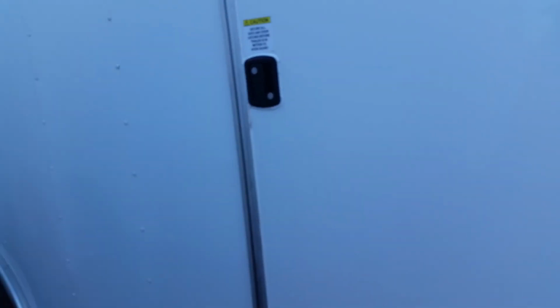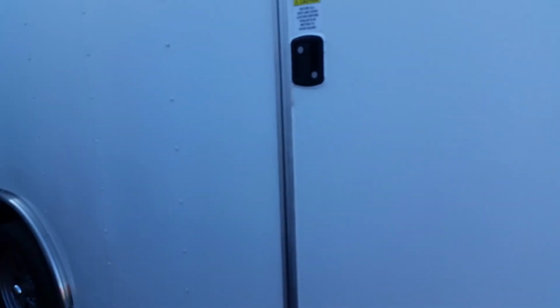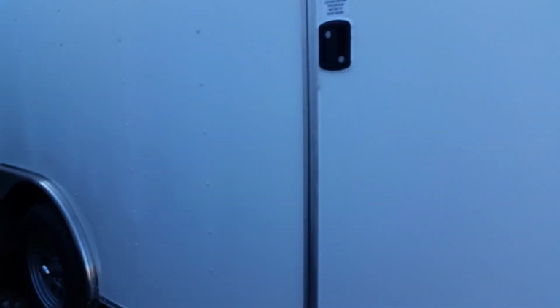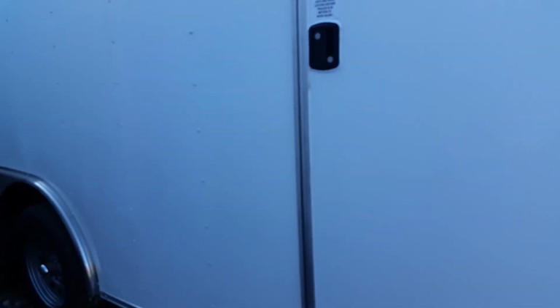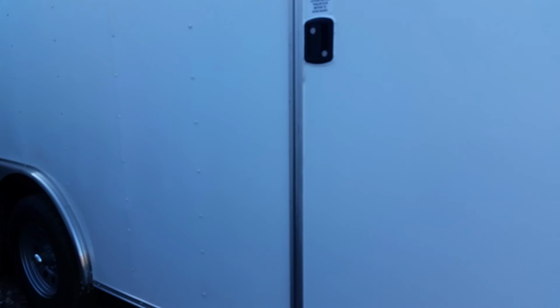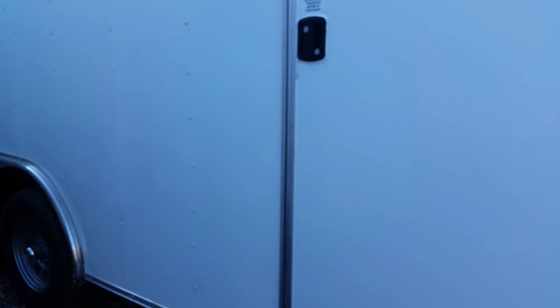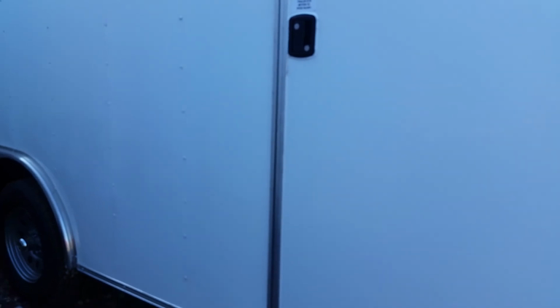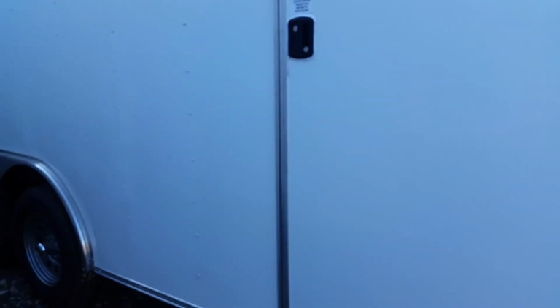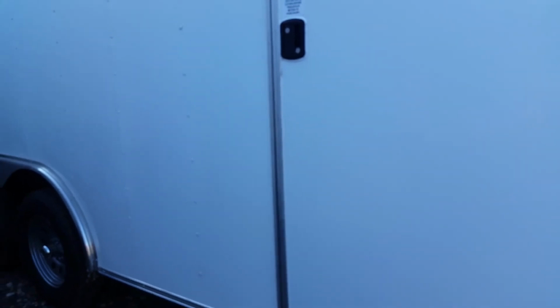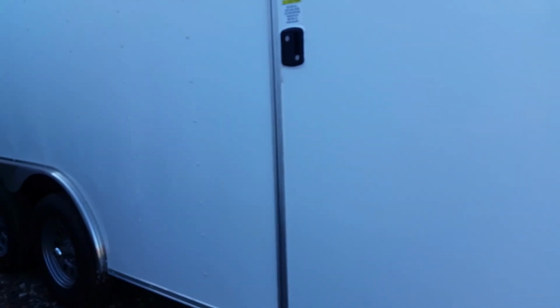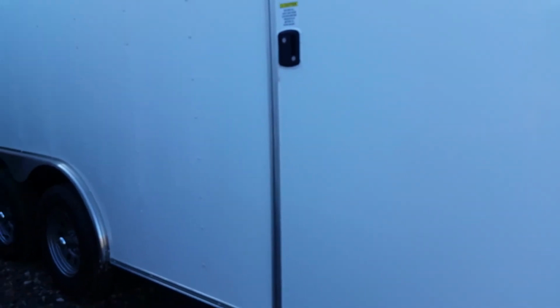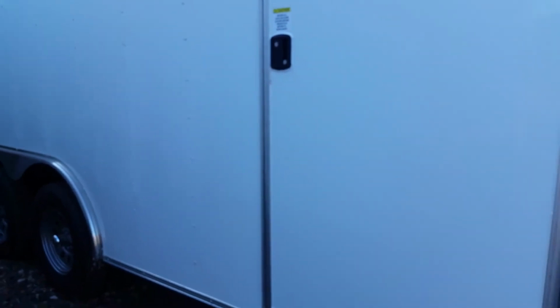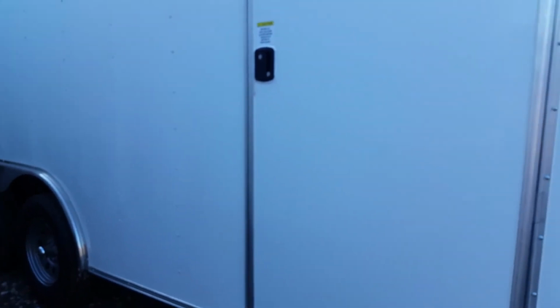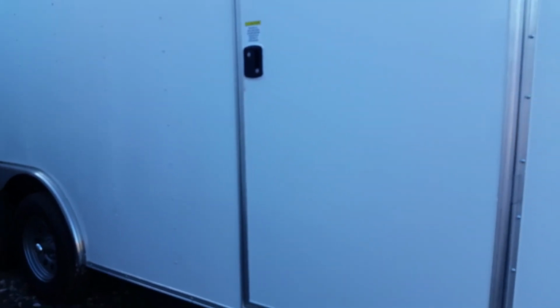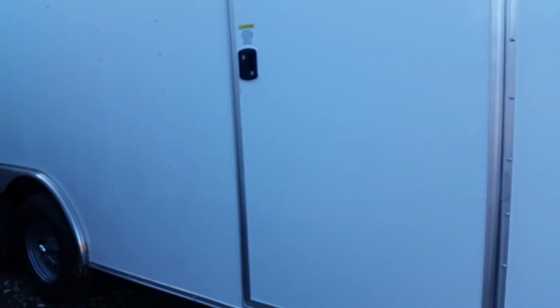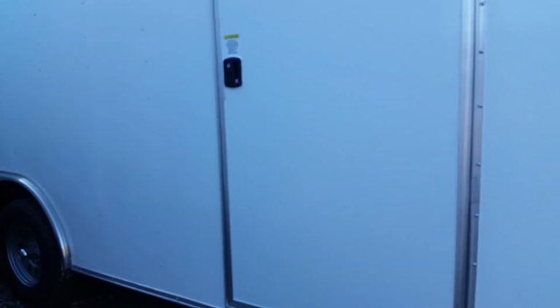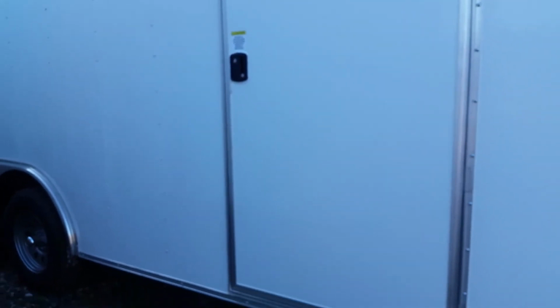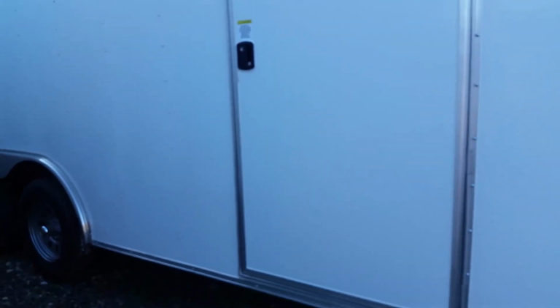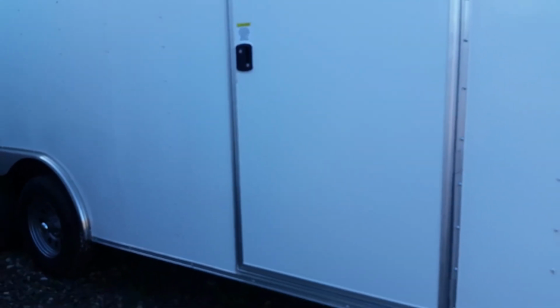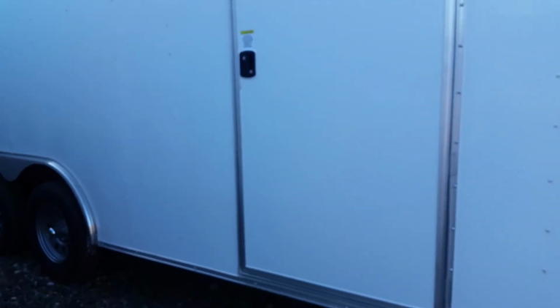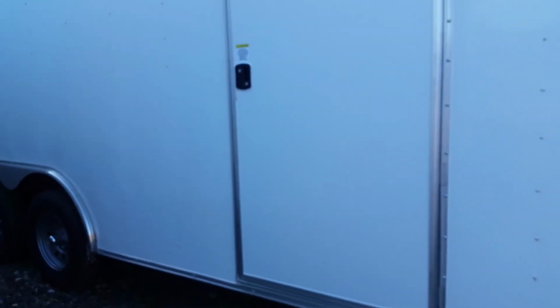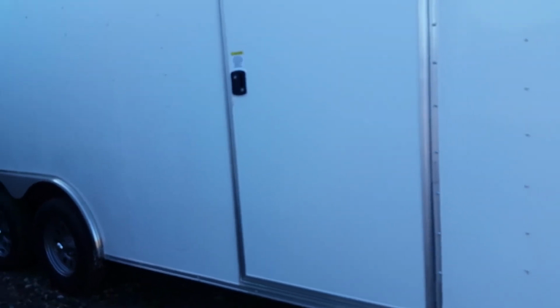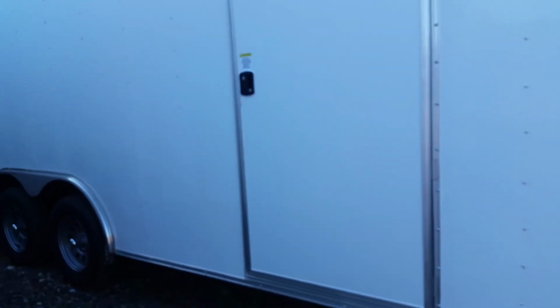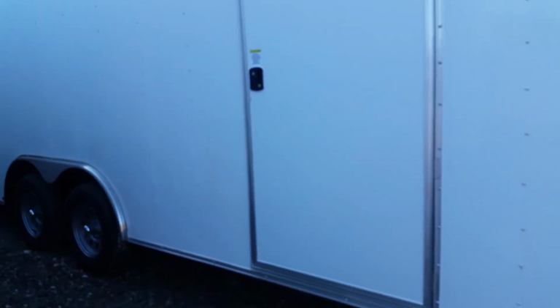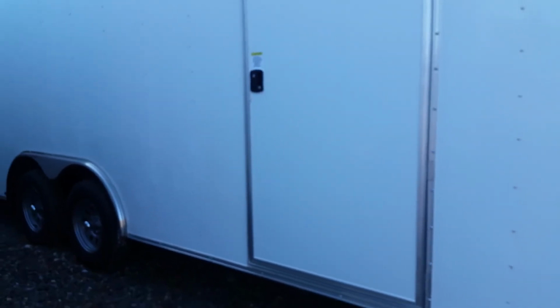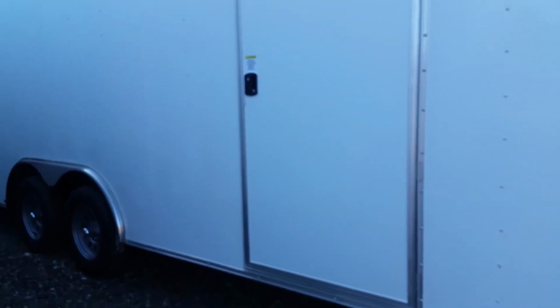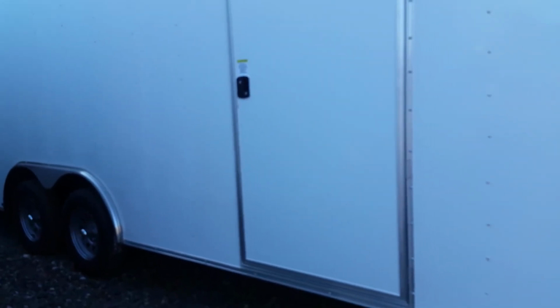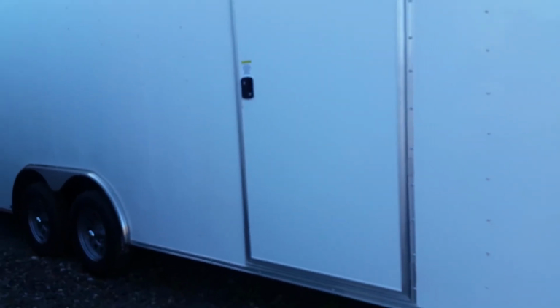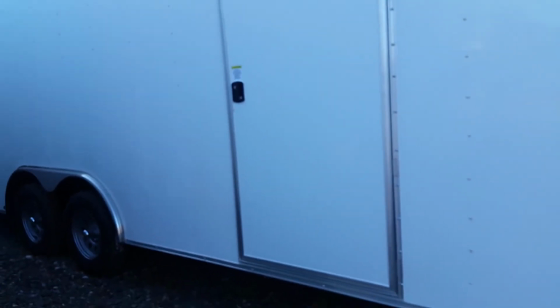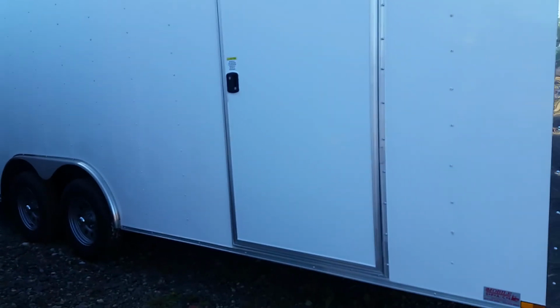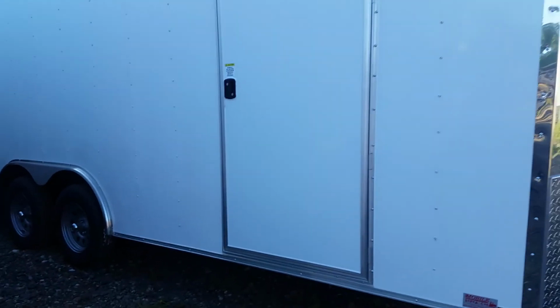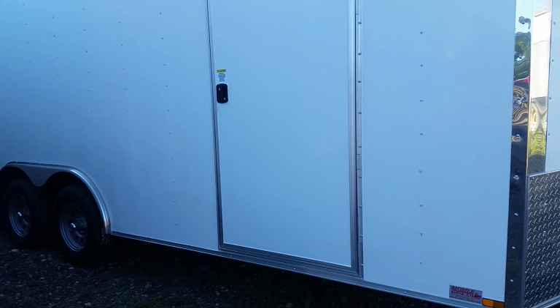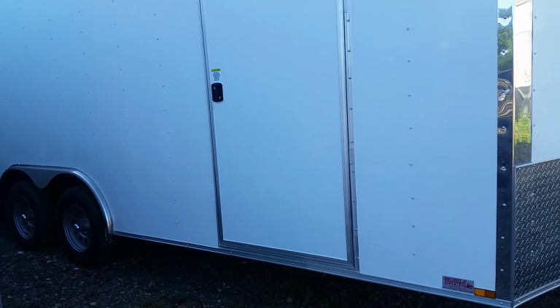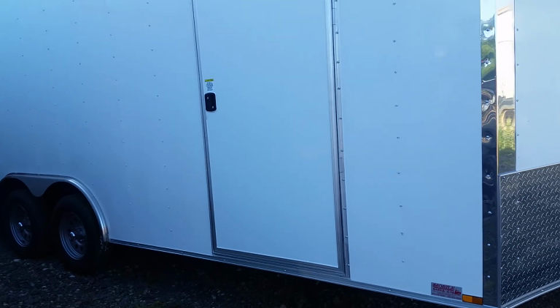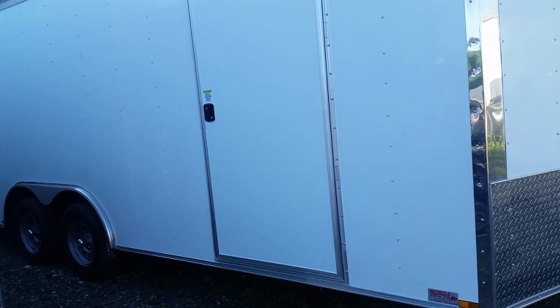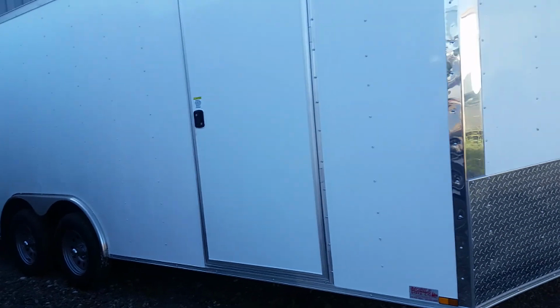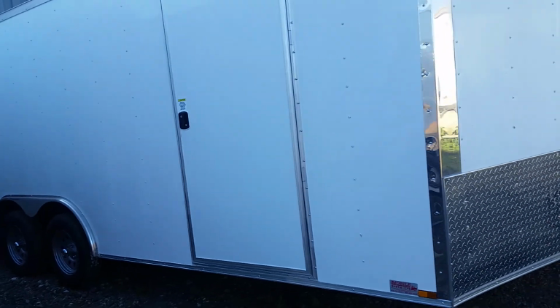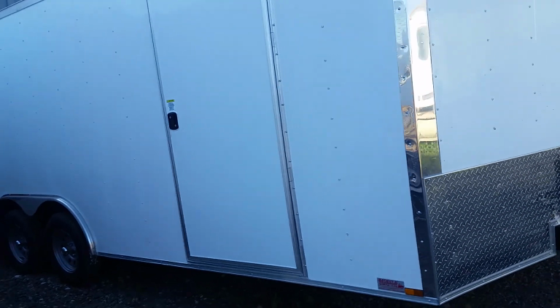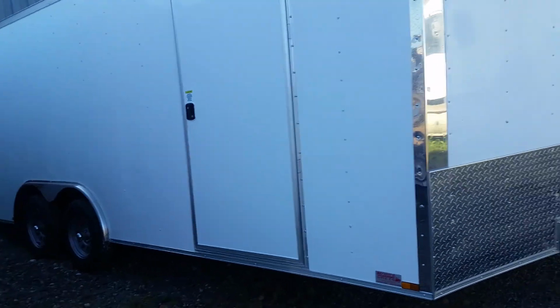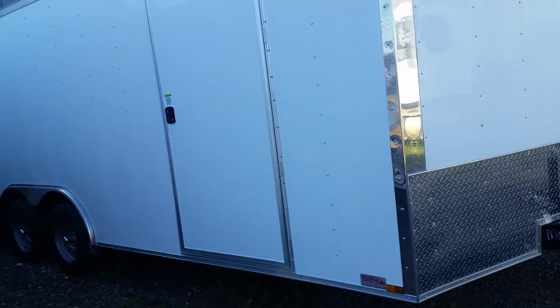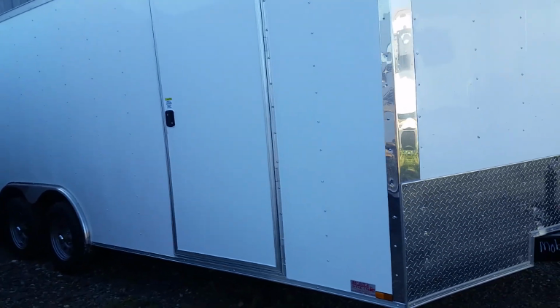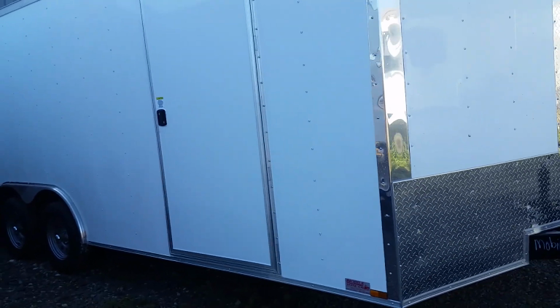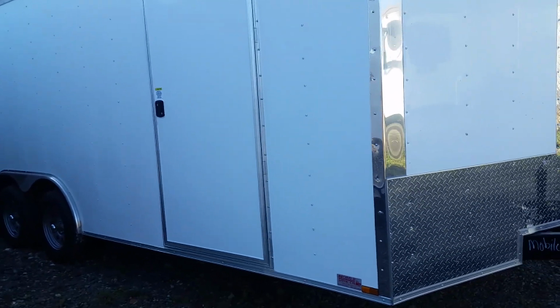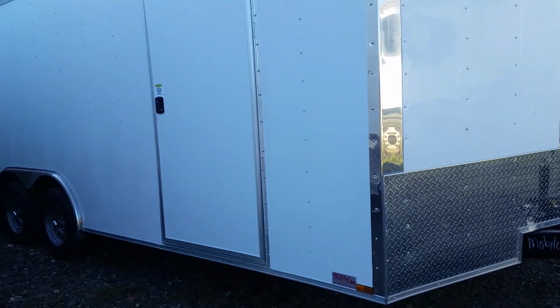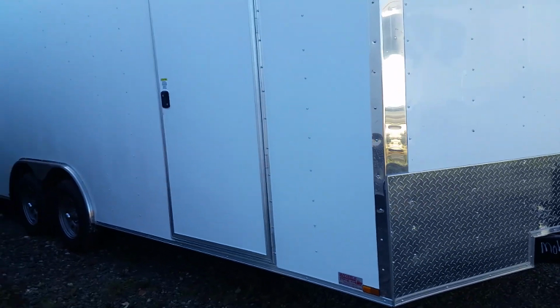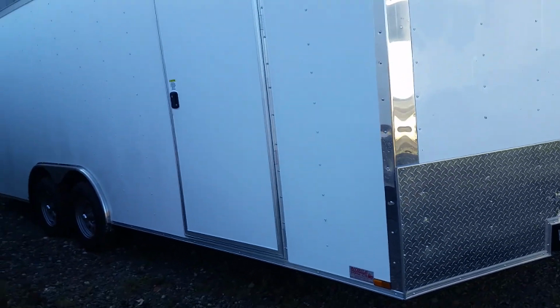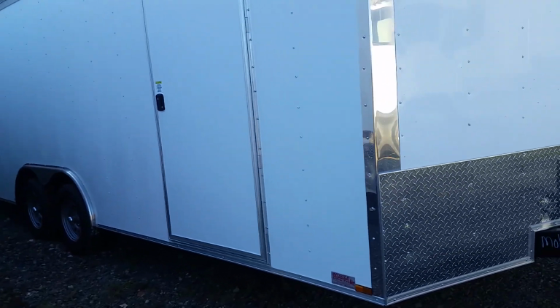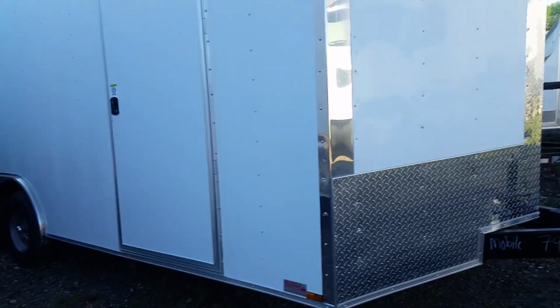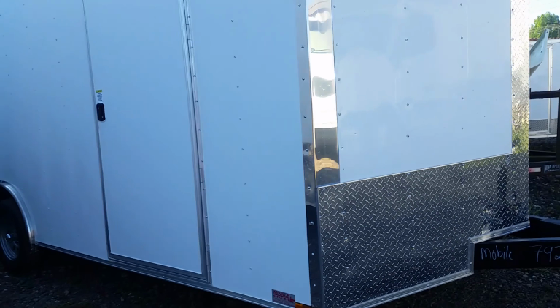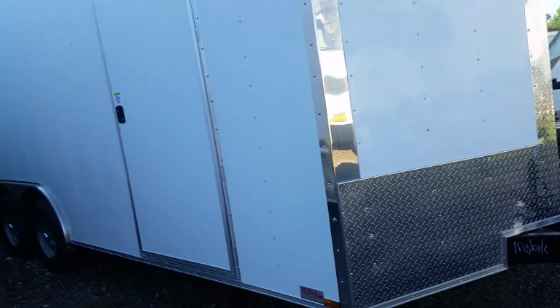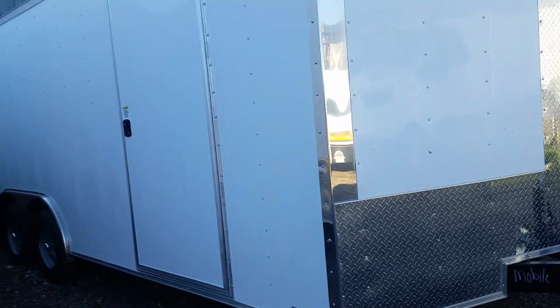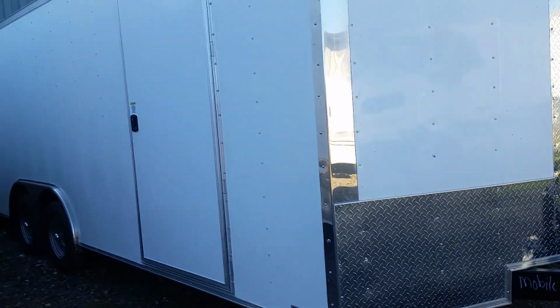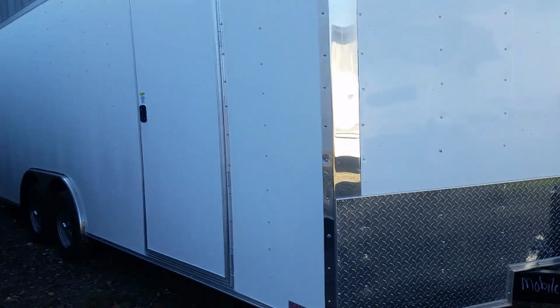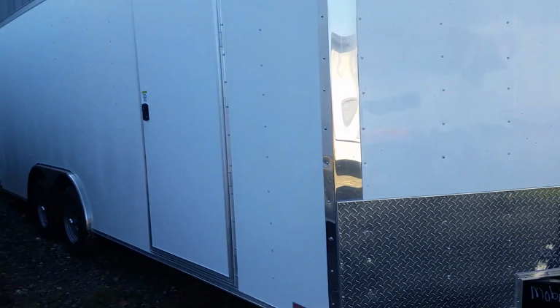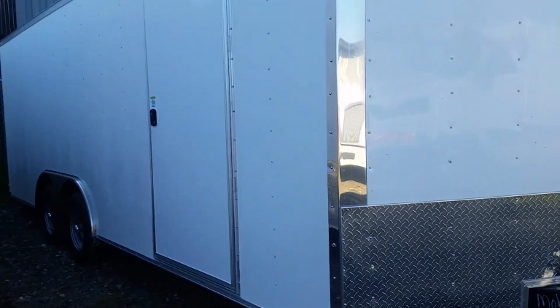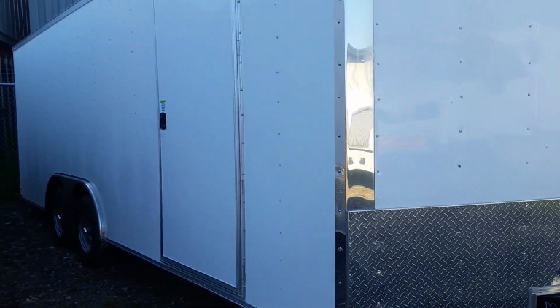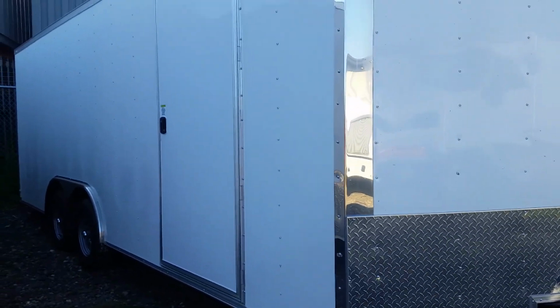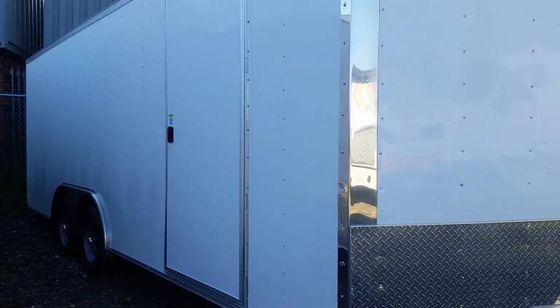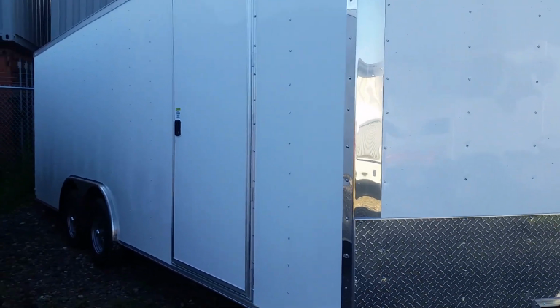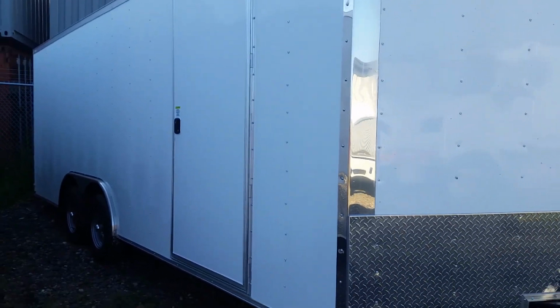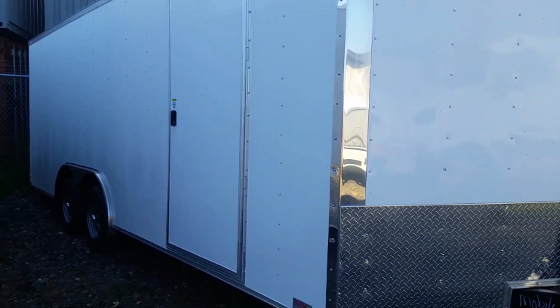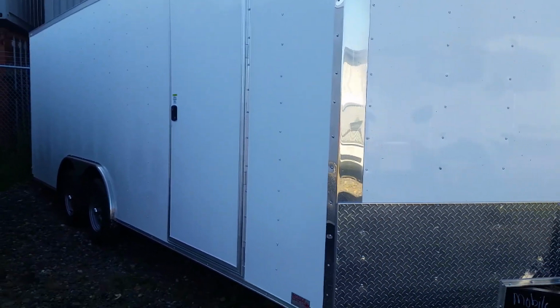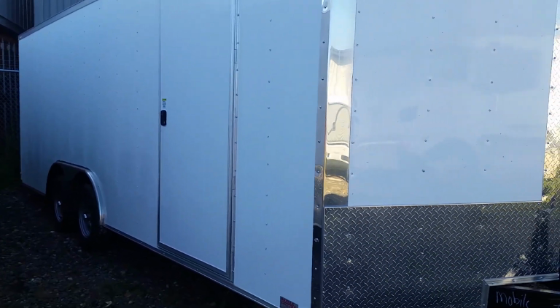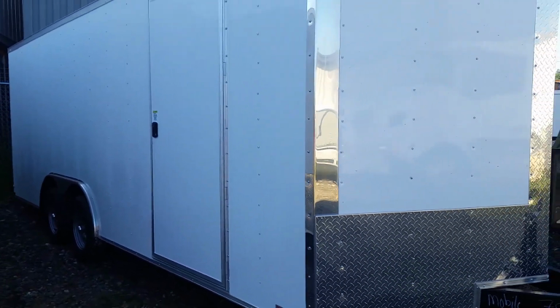This is our stock with a few extras — eight and a half by twenty, thirty-five-hundred-pound axles. Give me a call, this is Matt, love to talk to you today.